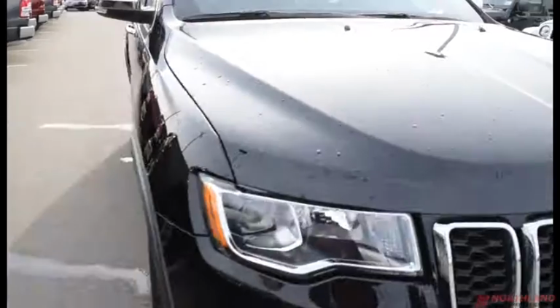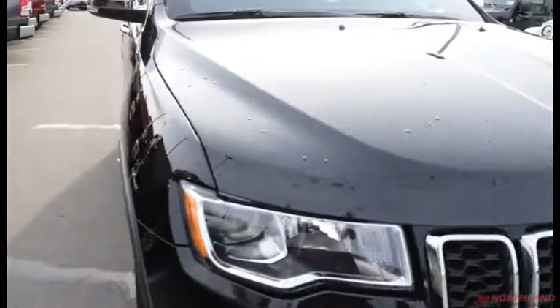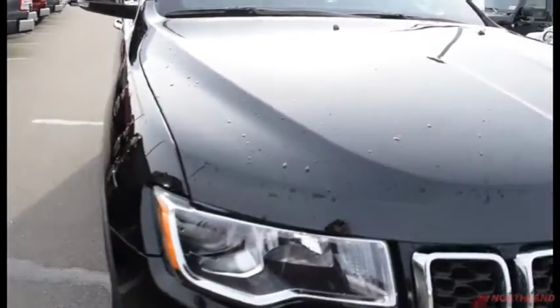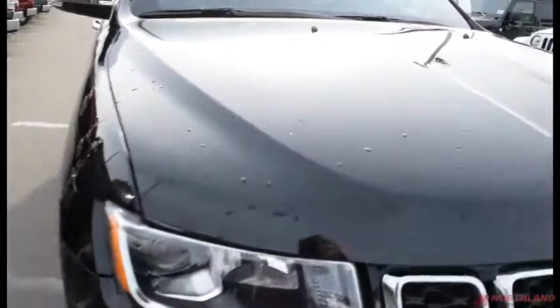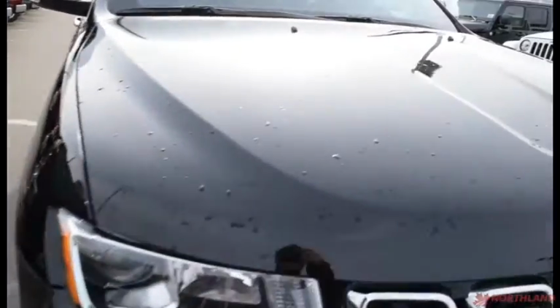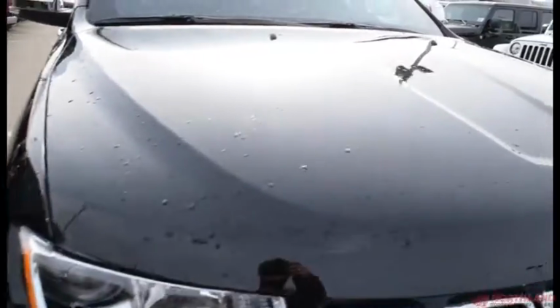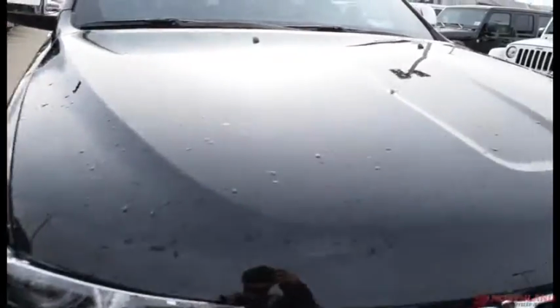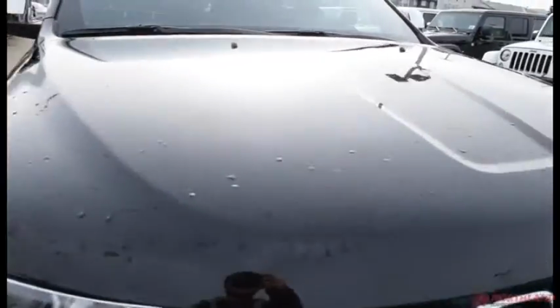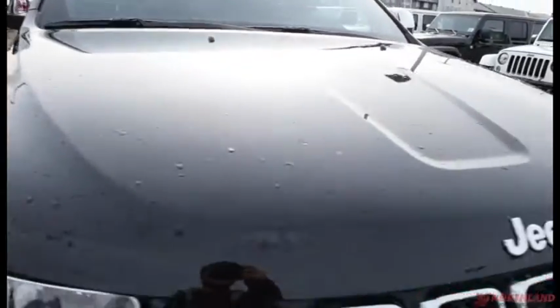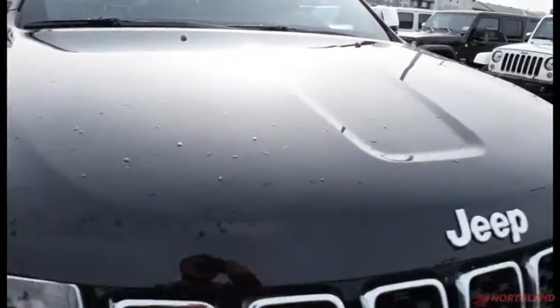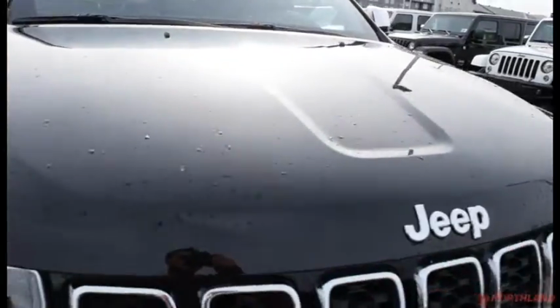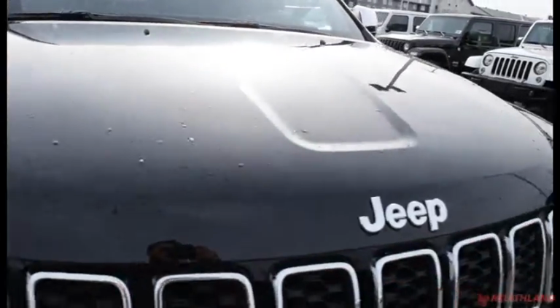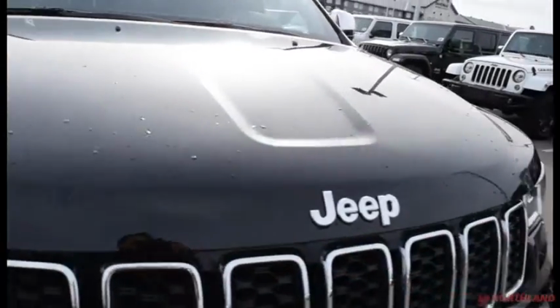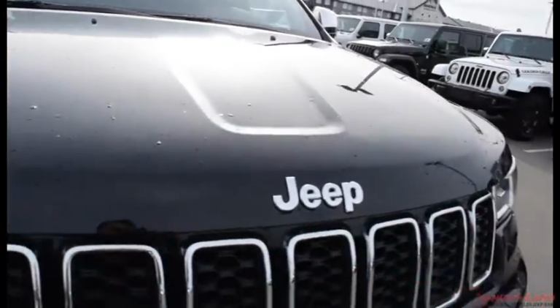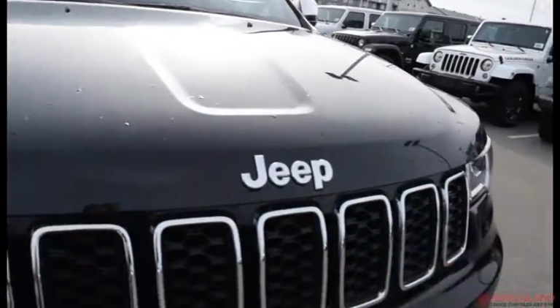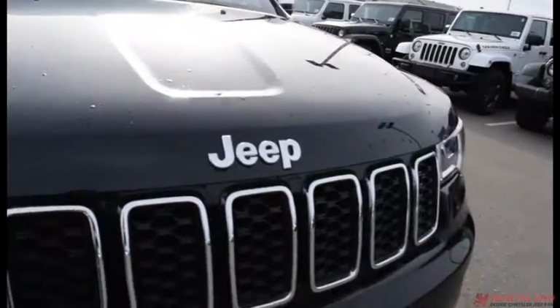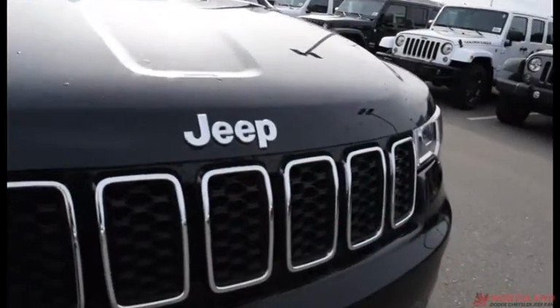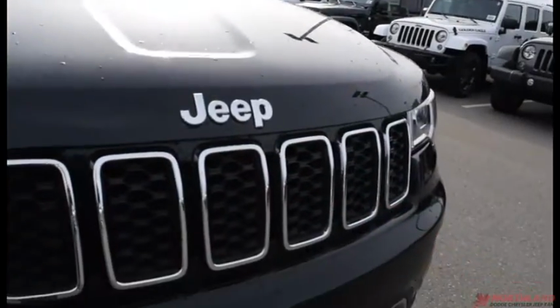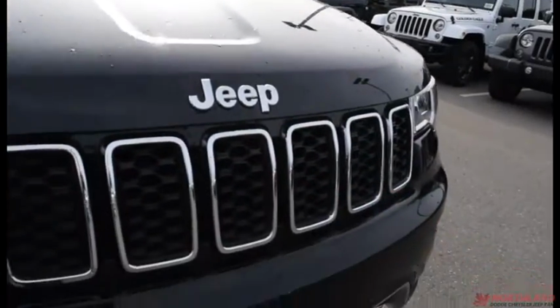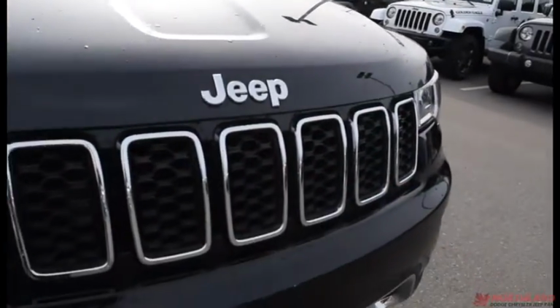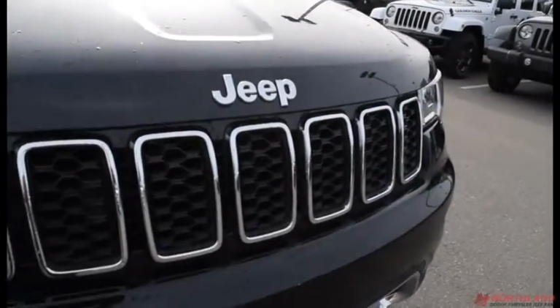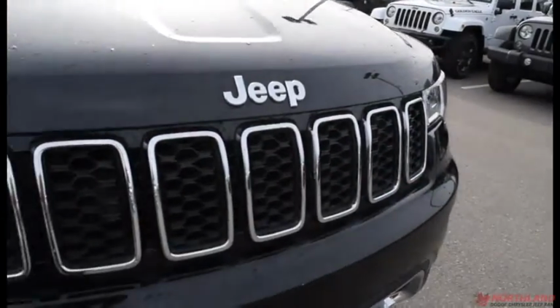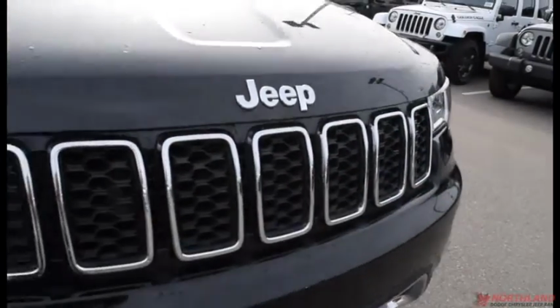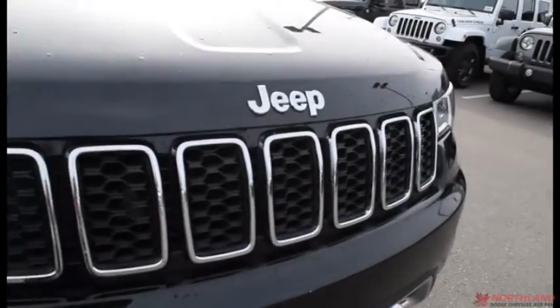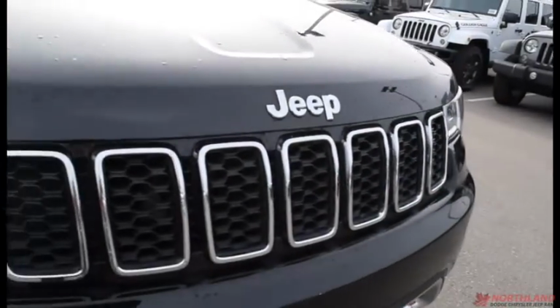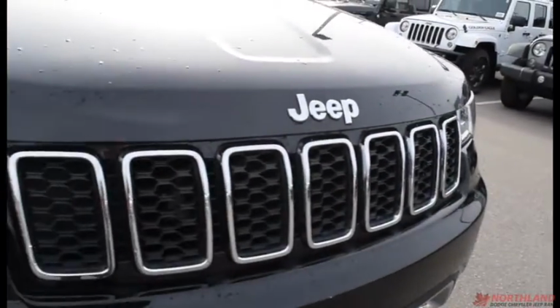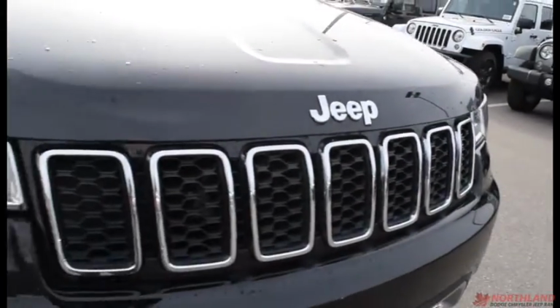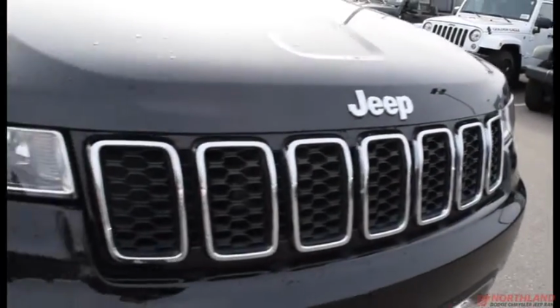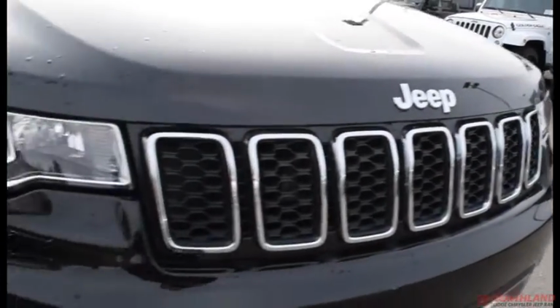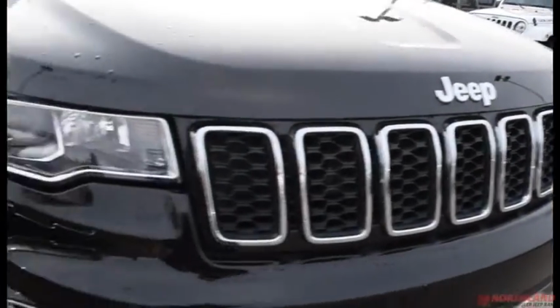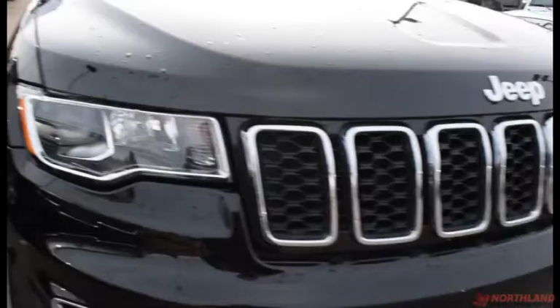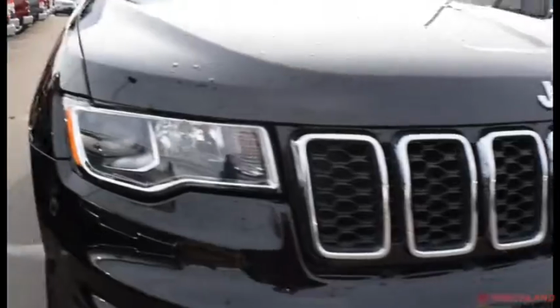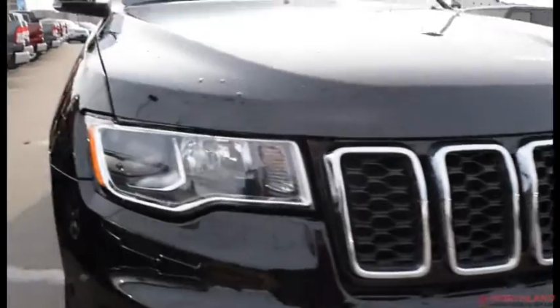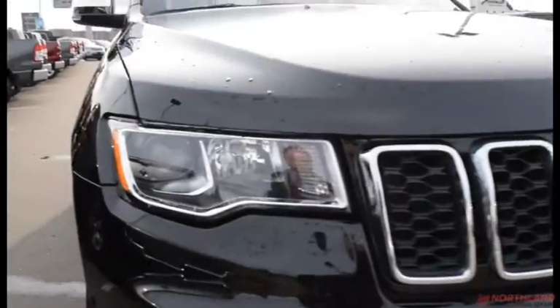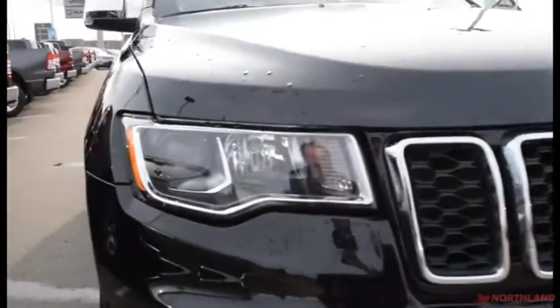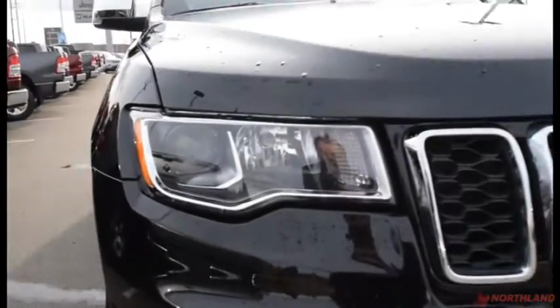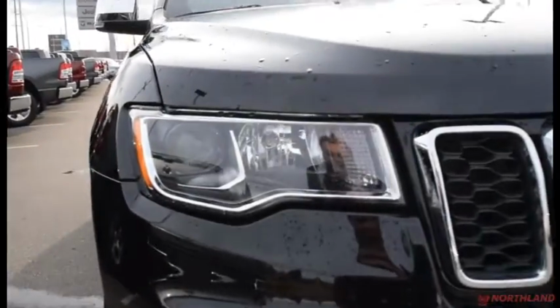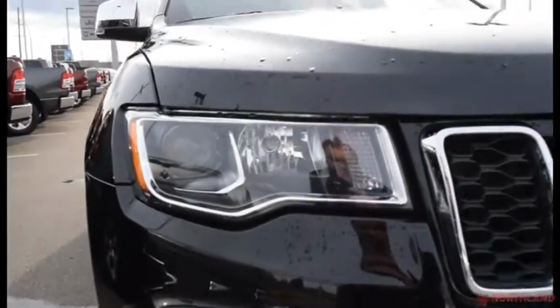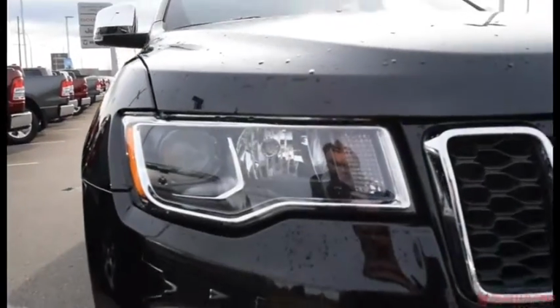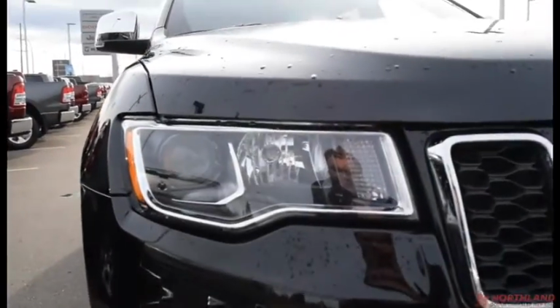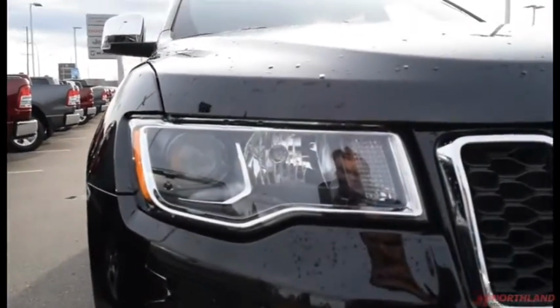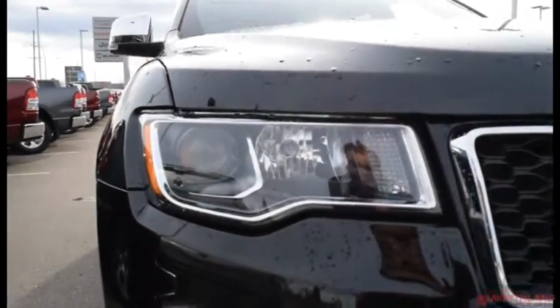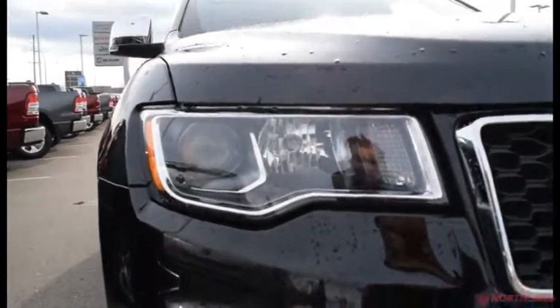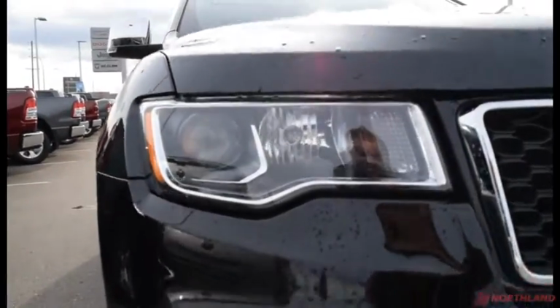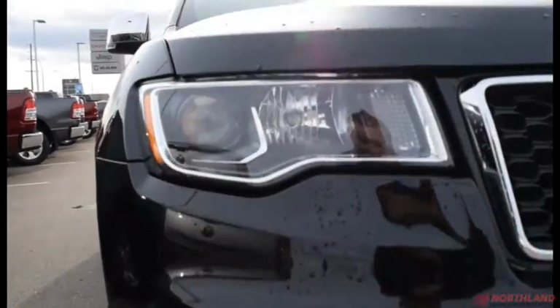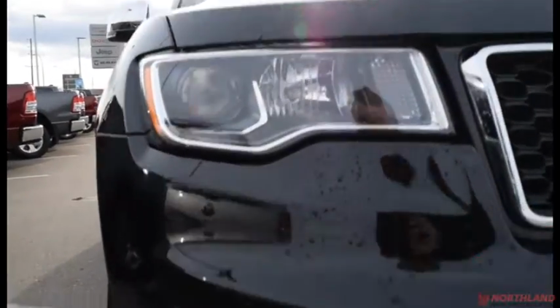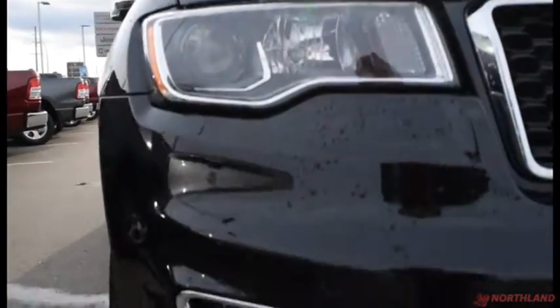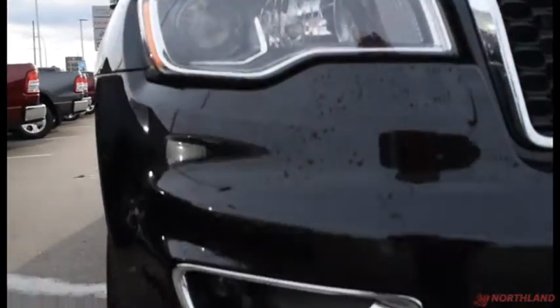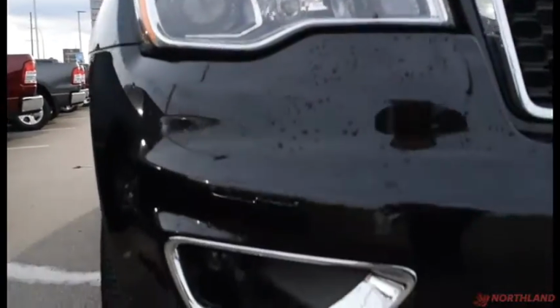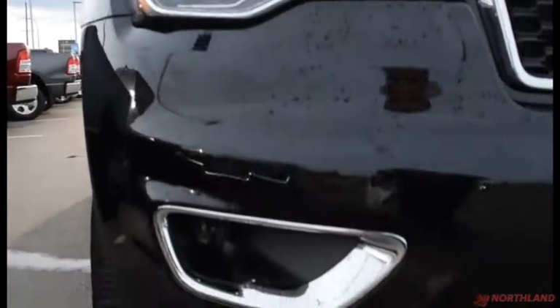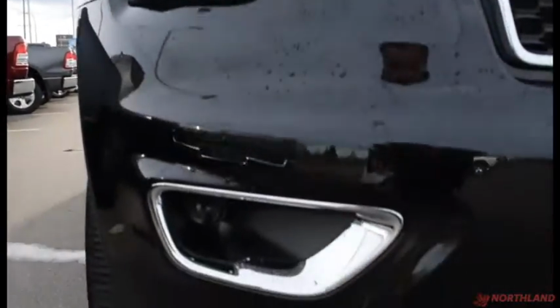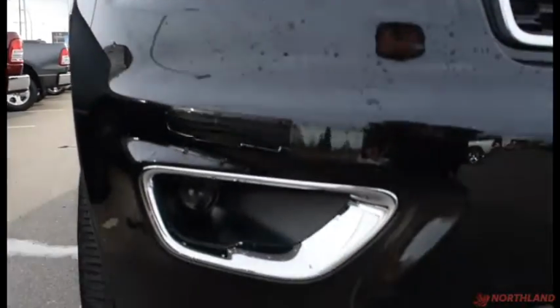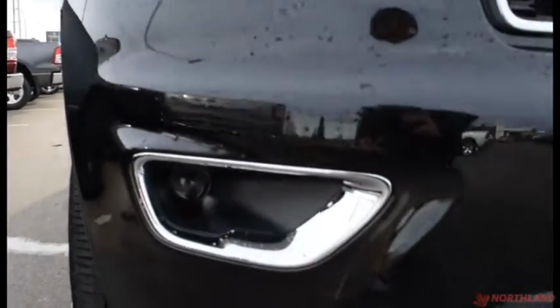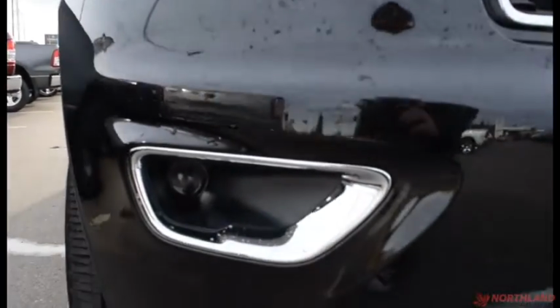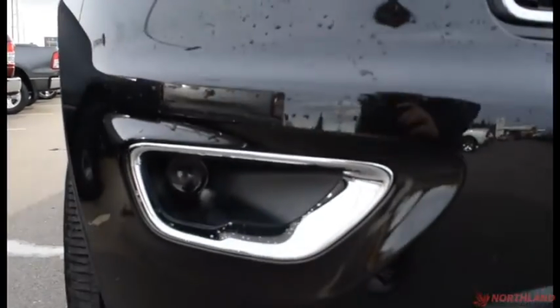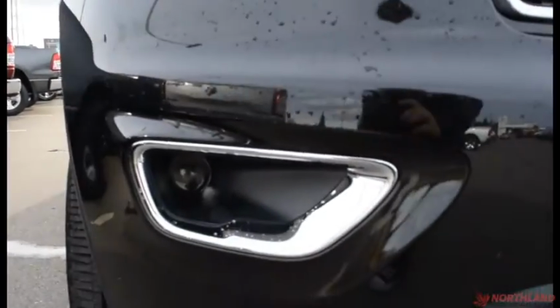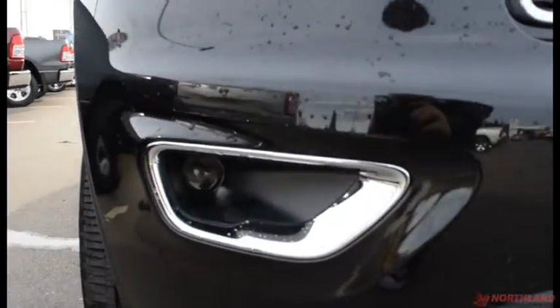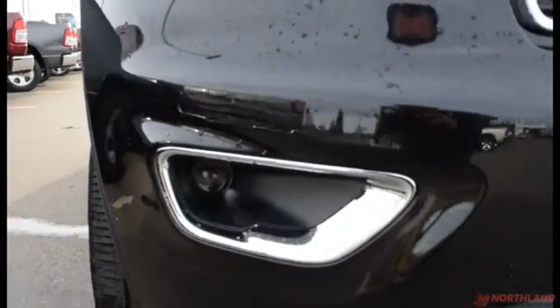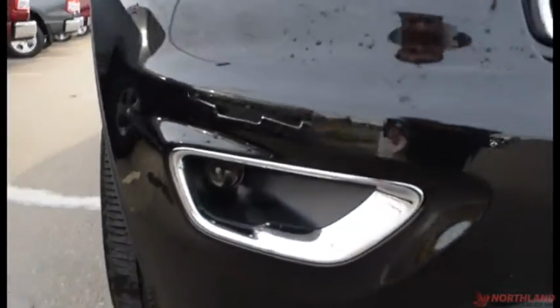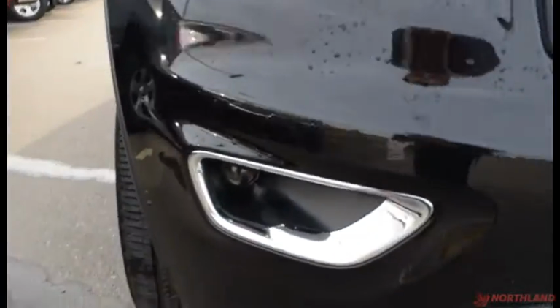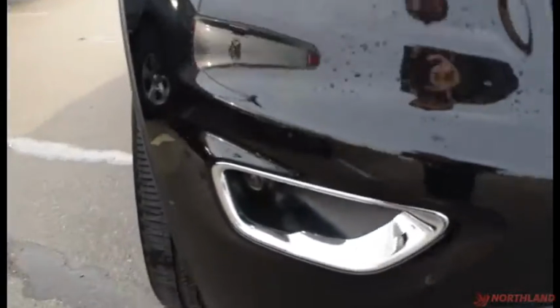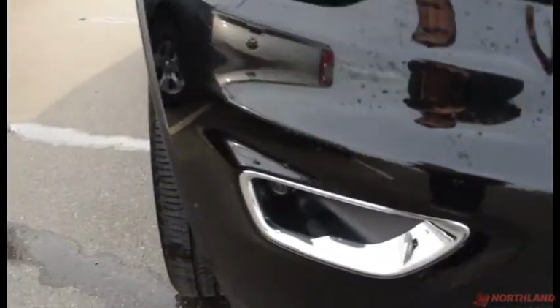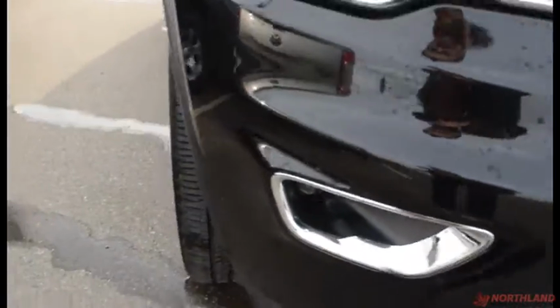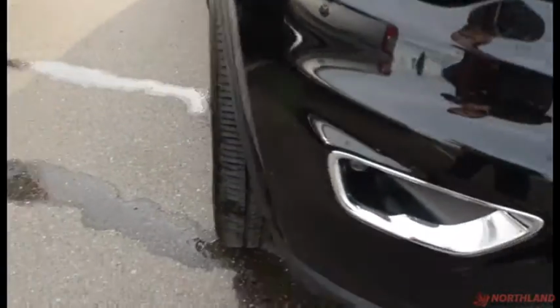This one's in black and it looks great. You do have the chrome accent with the Jeep logo and your projector-style headlights with your fog lights just down there.